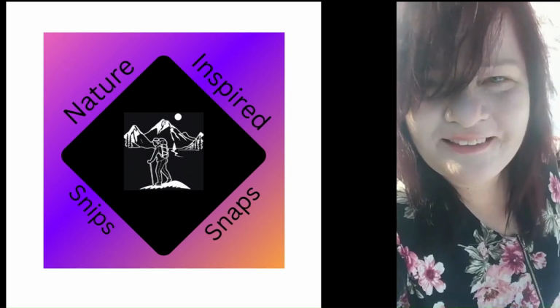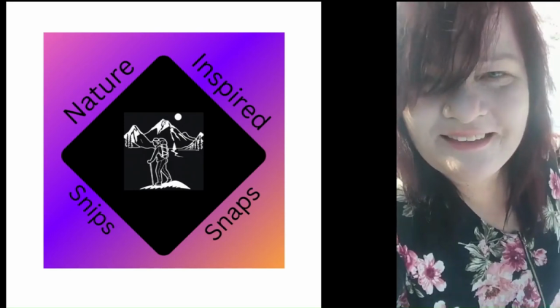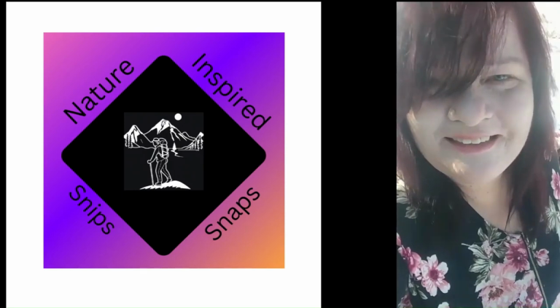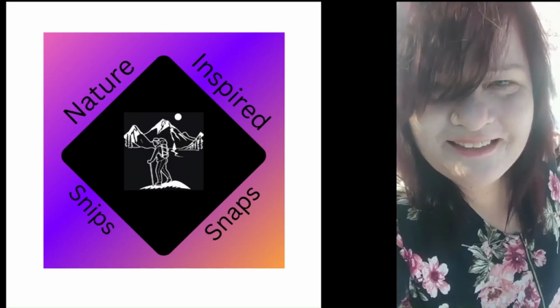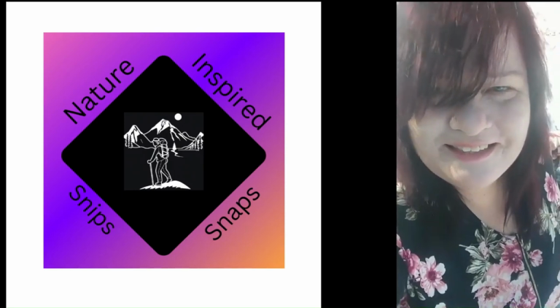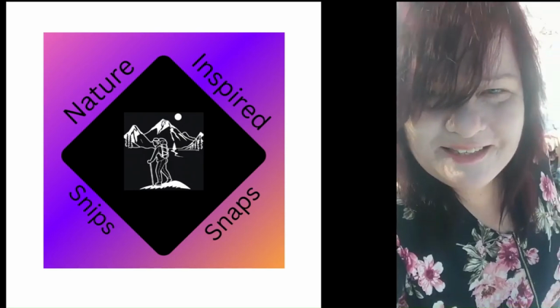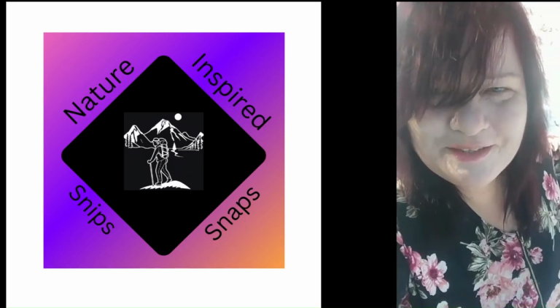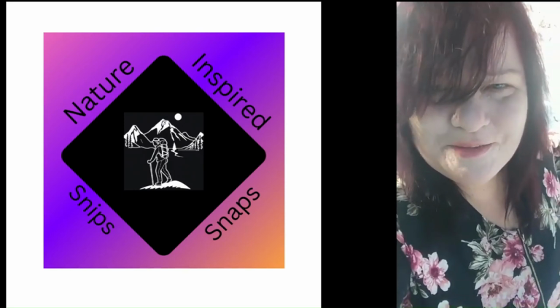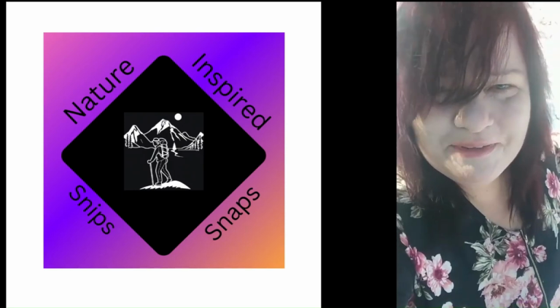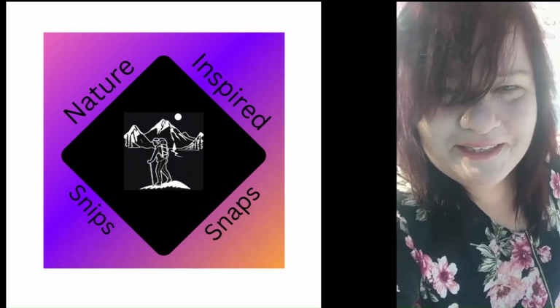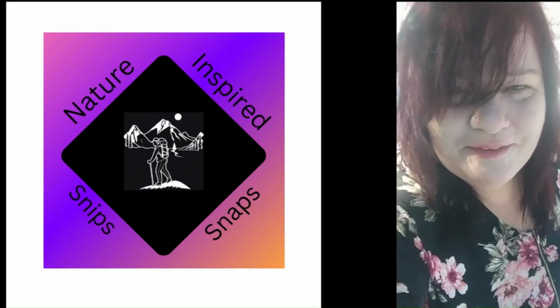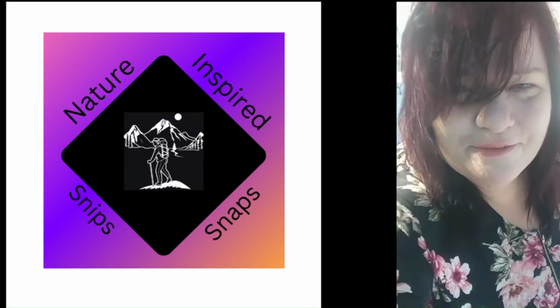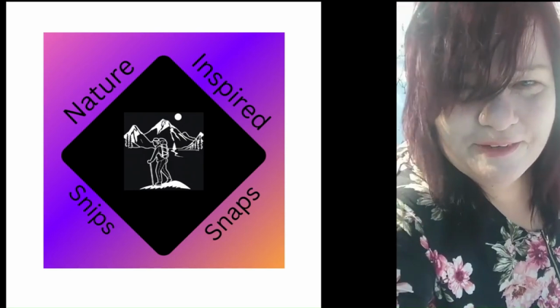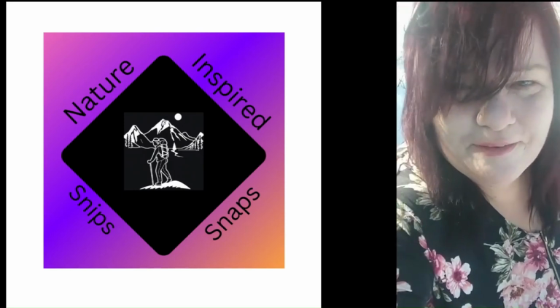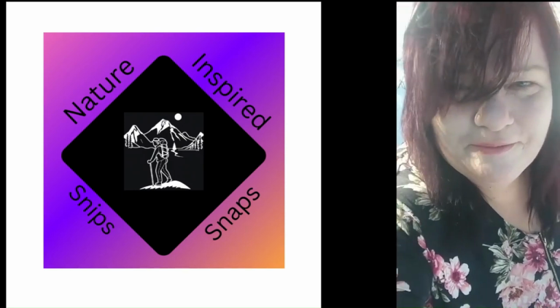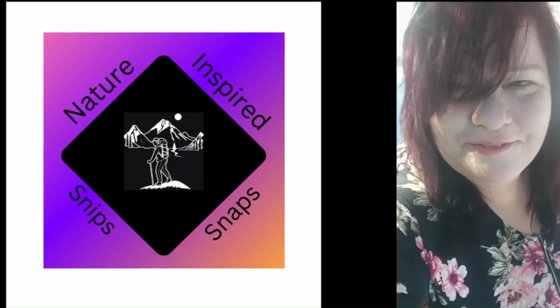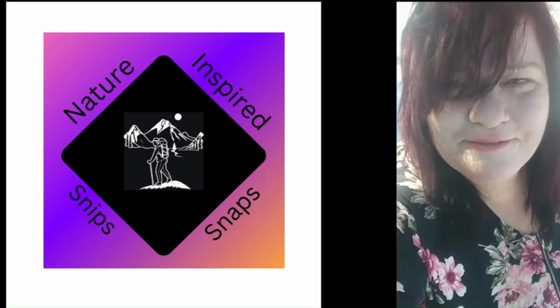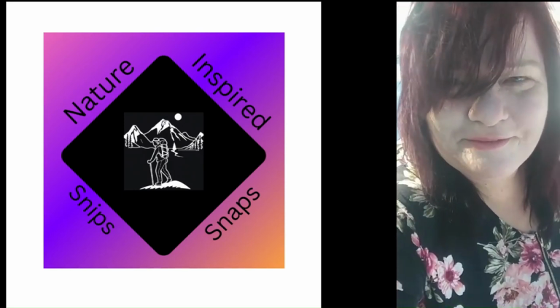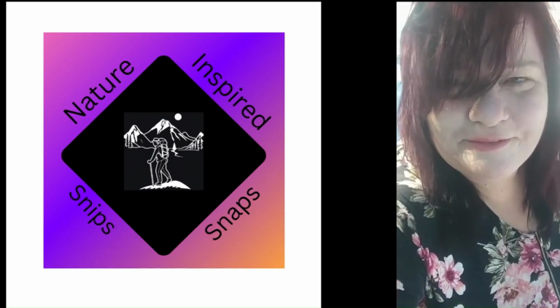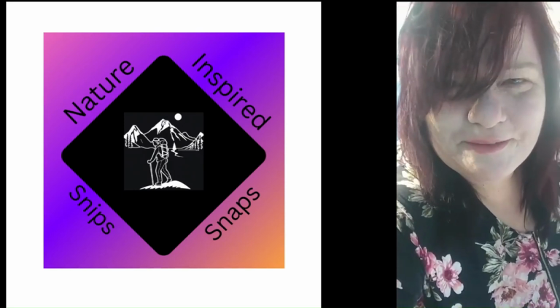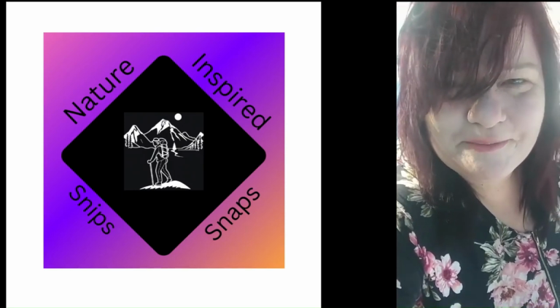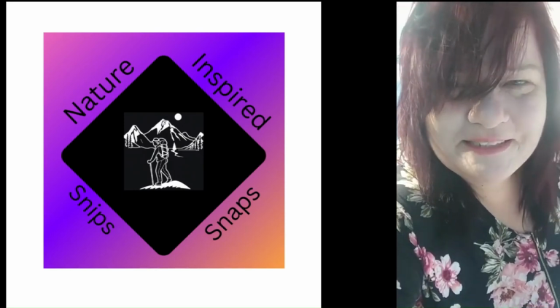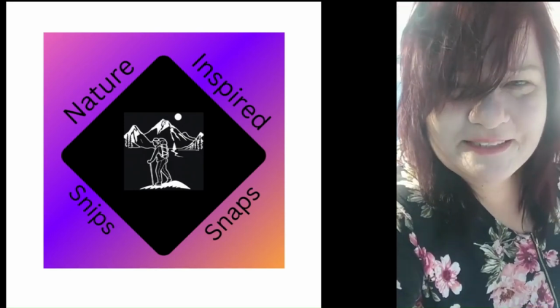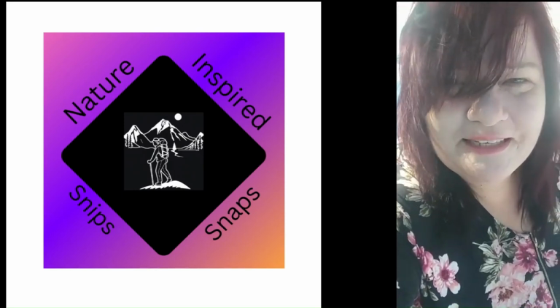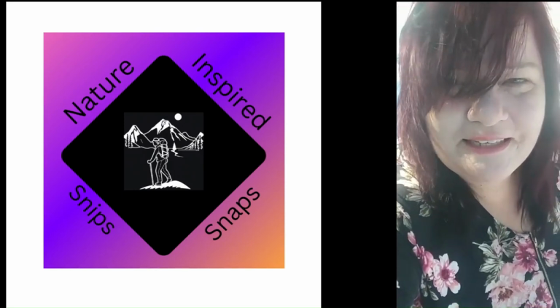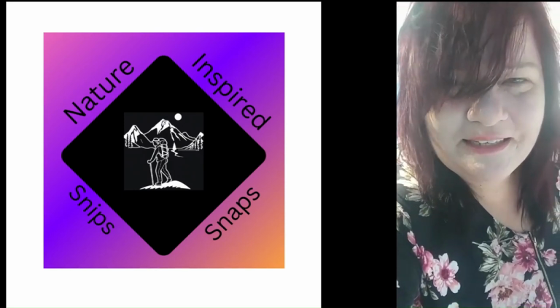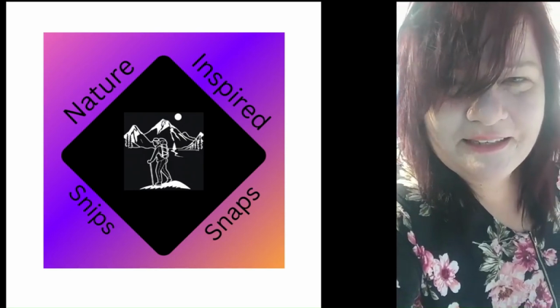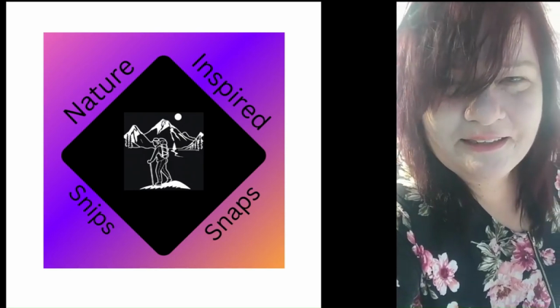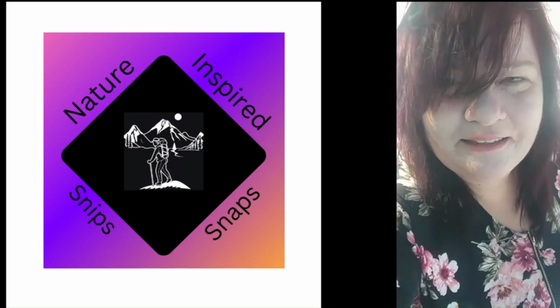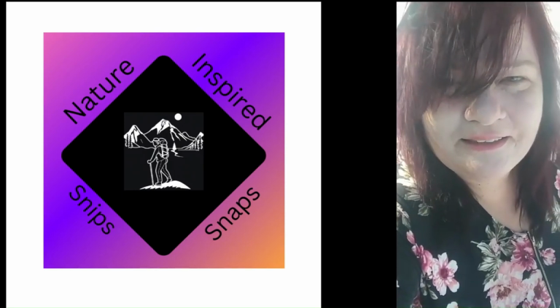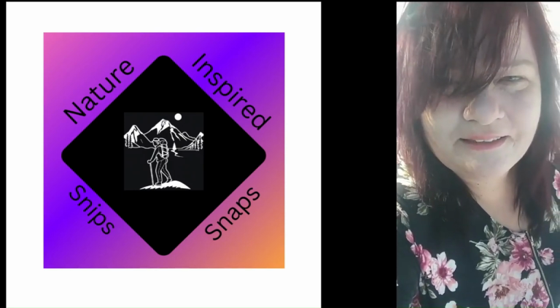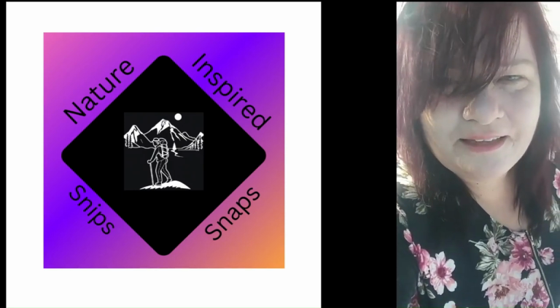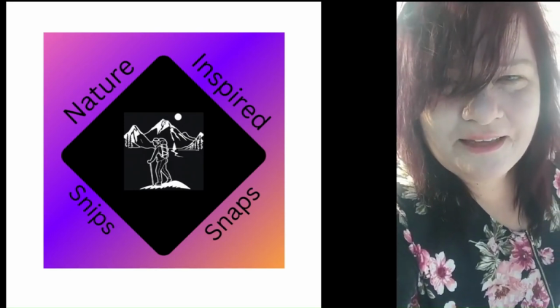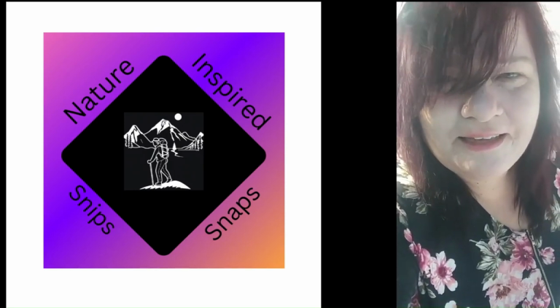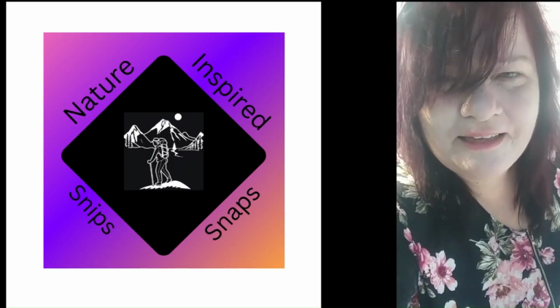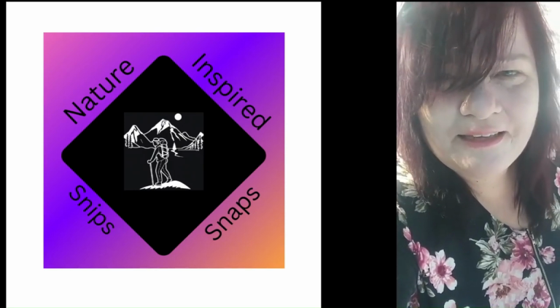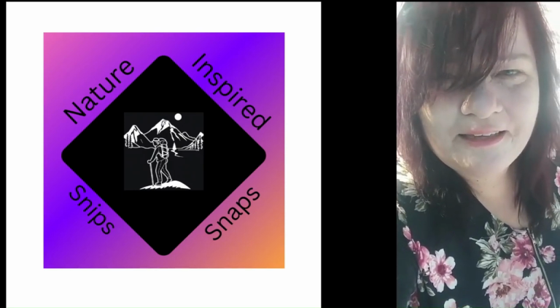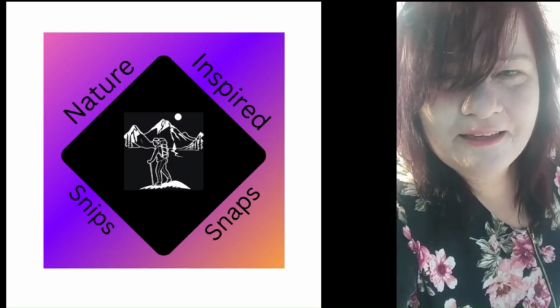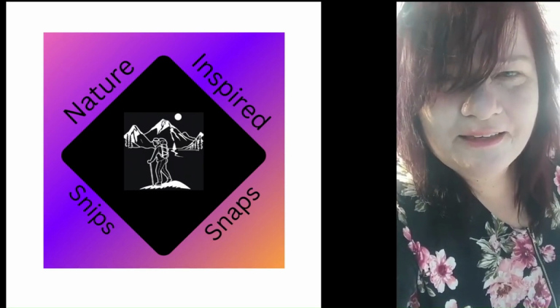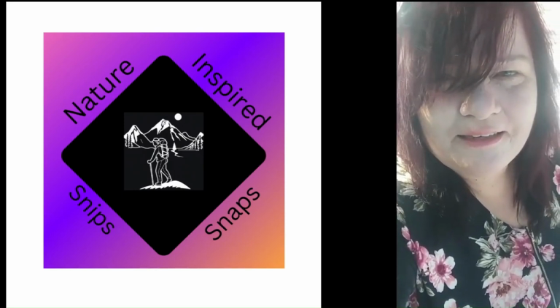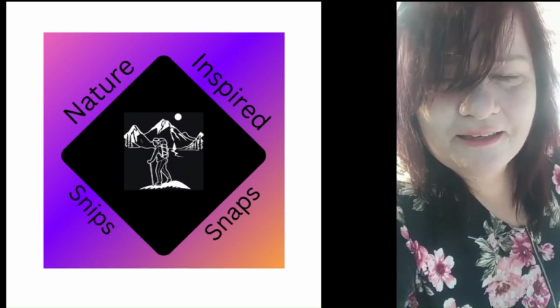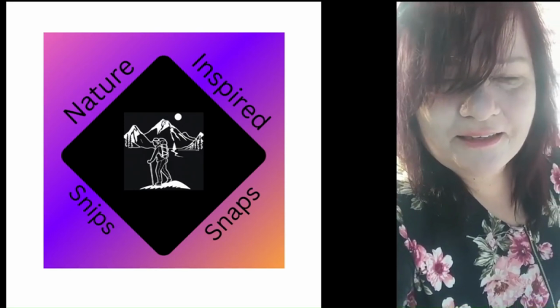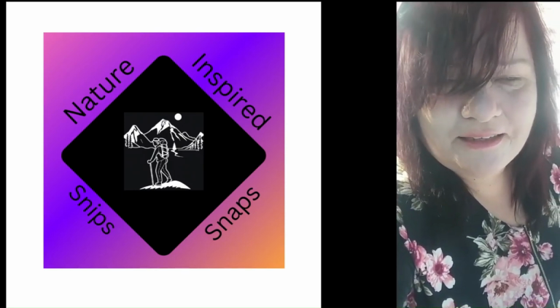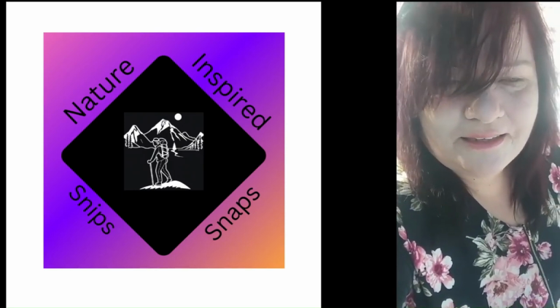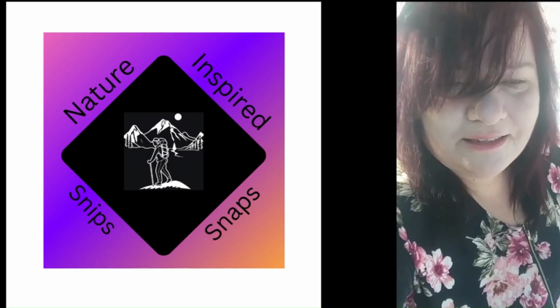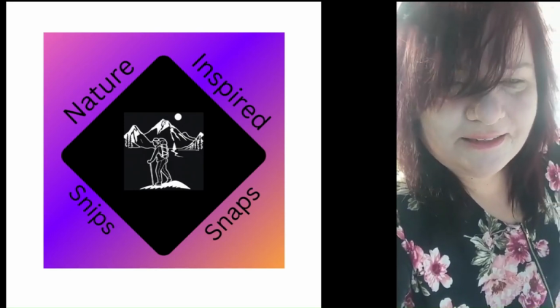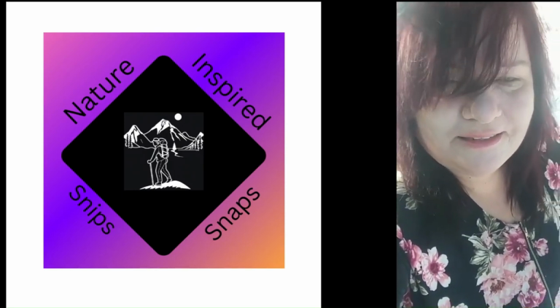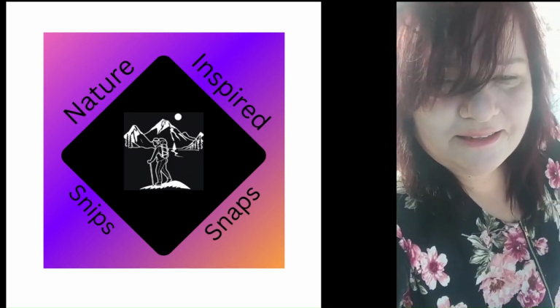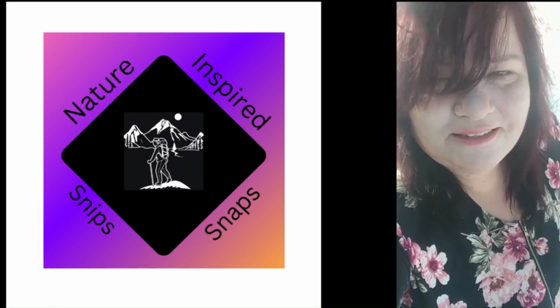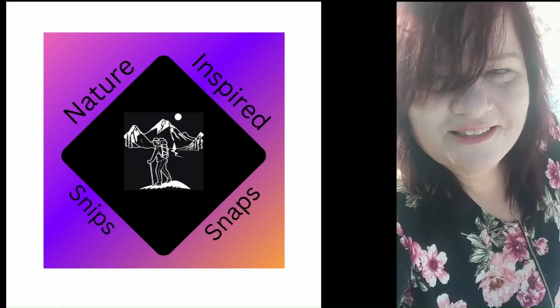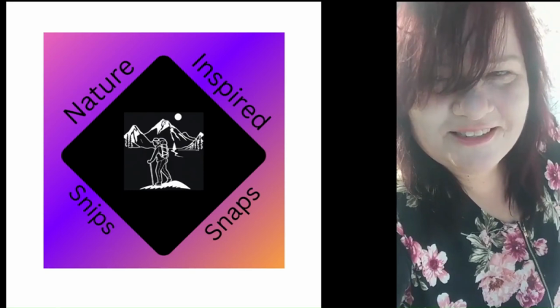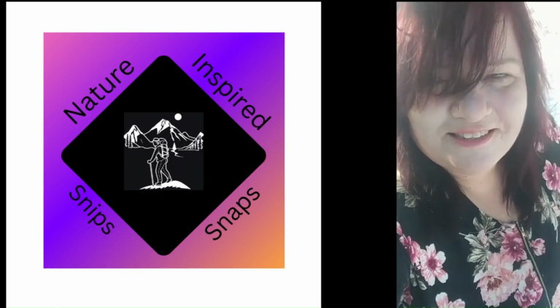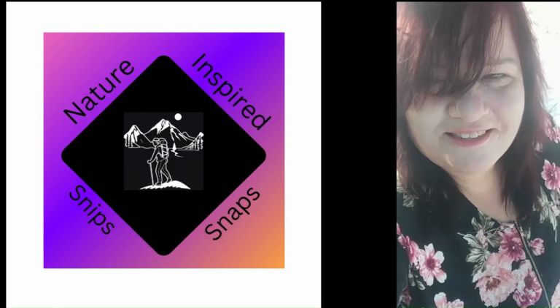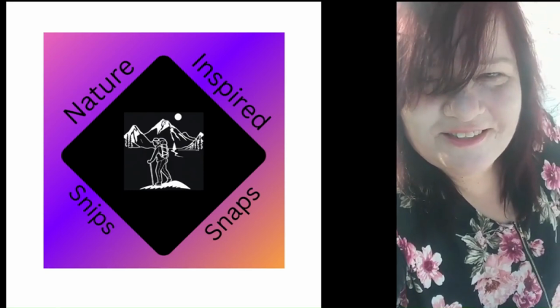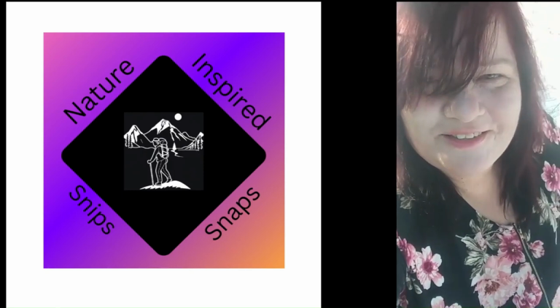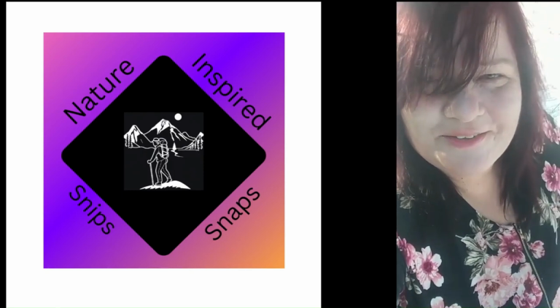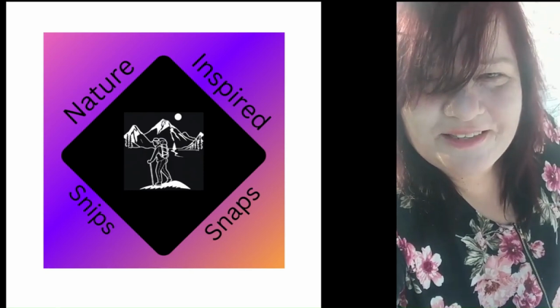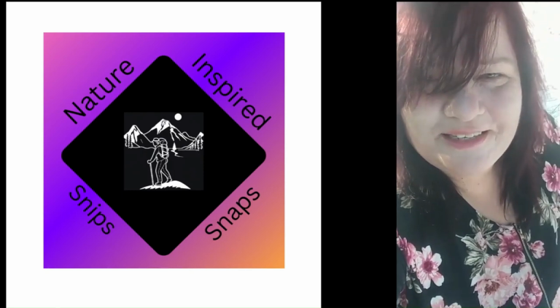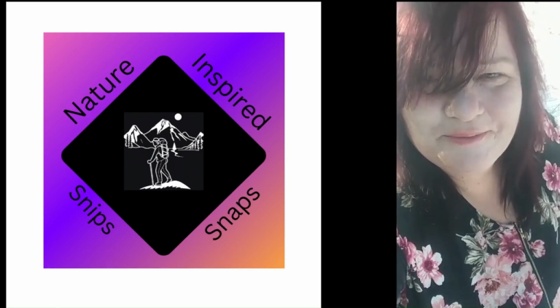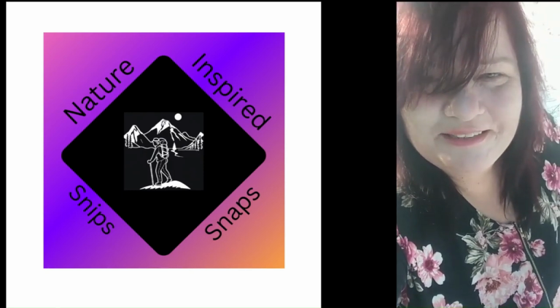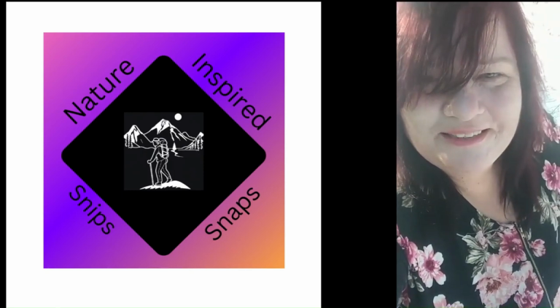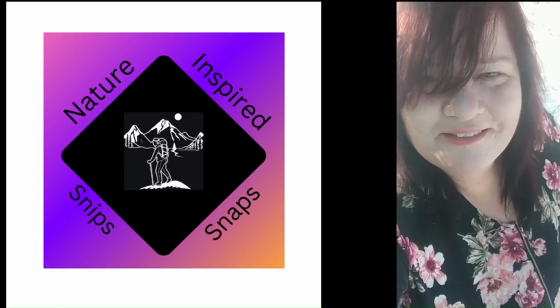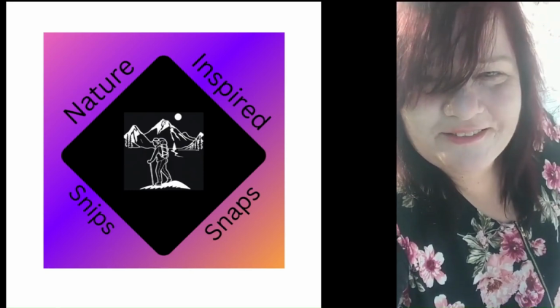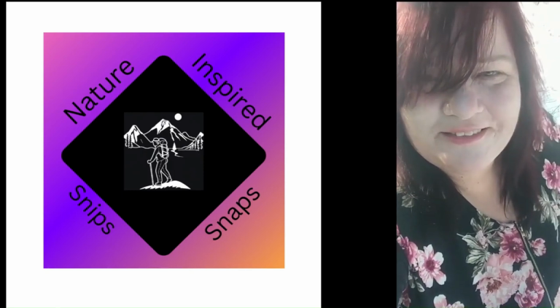I took a break from filming today and I'm just going to show you what happened yesterday.